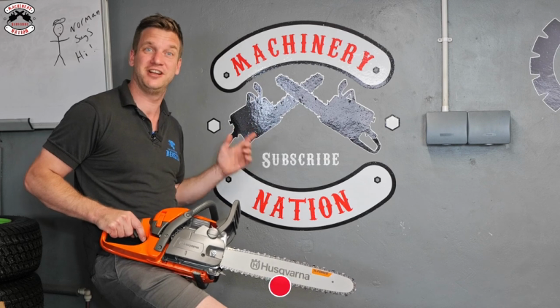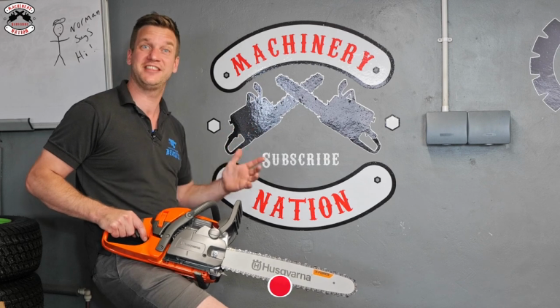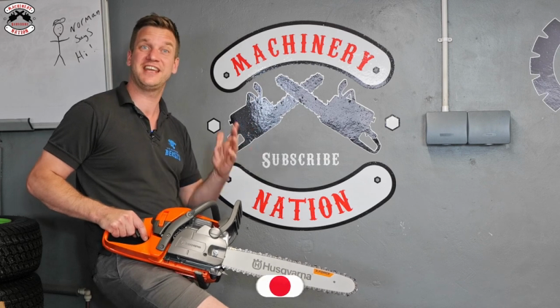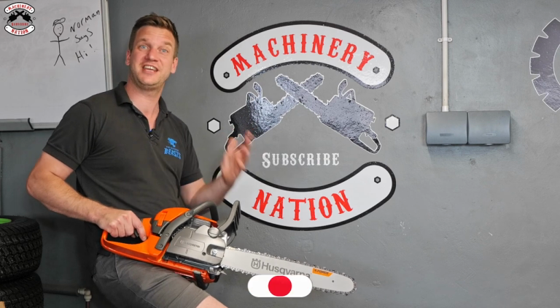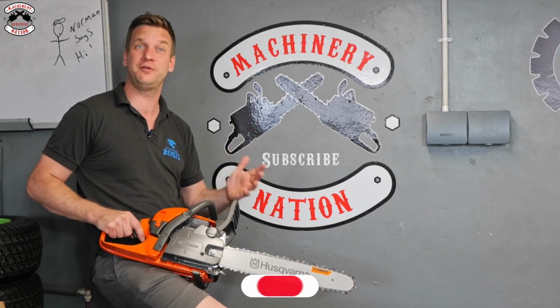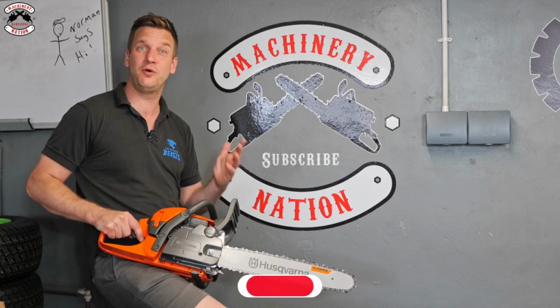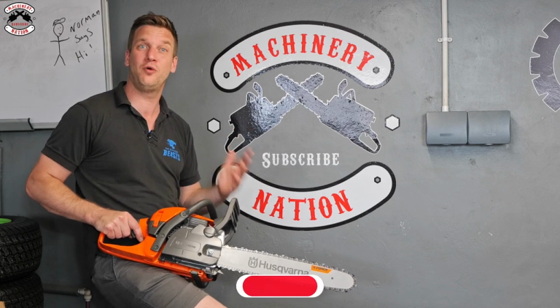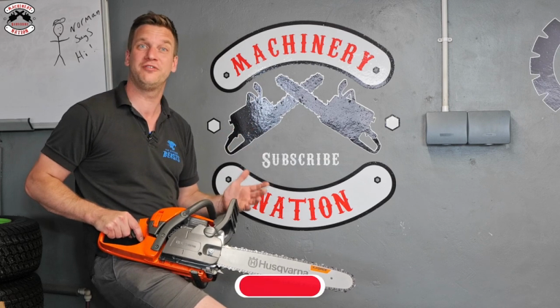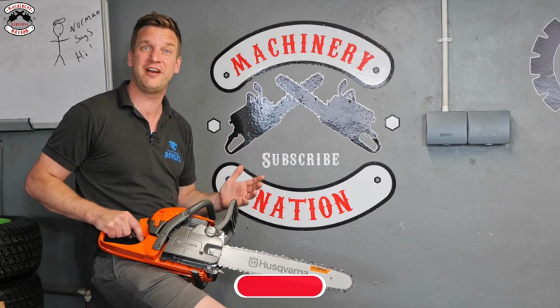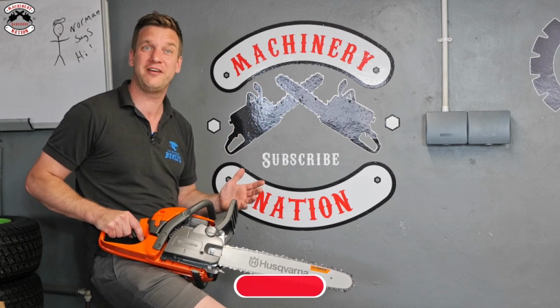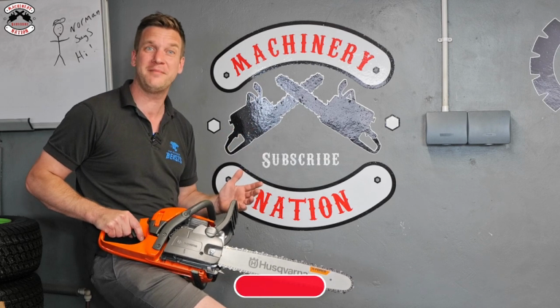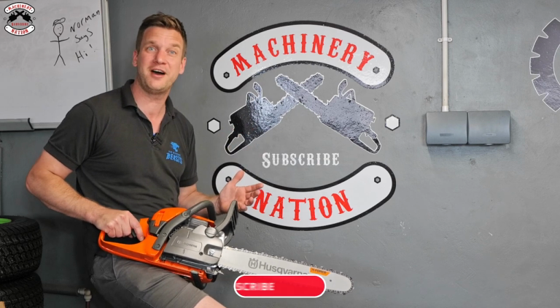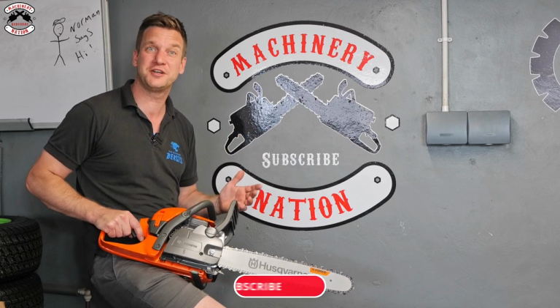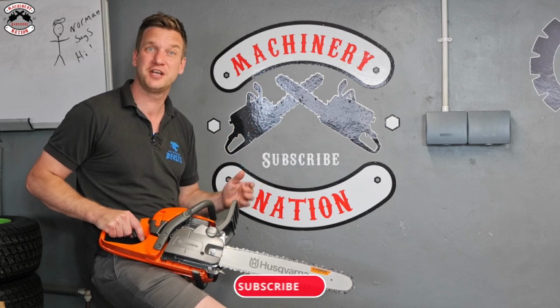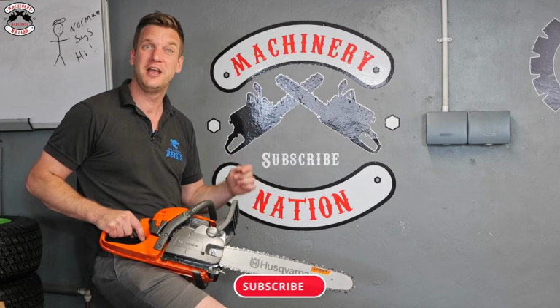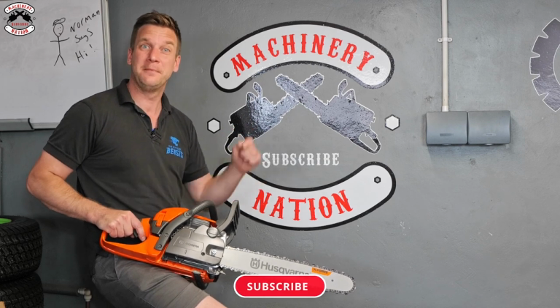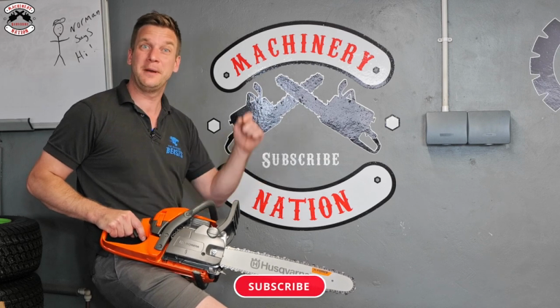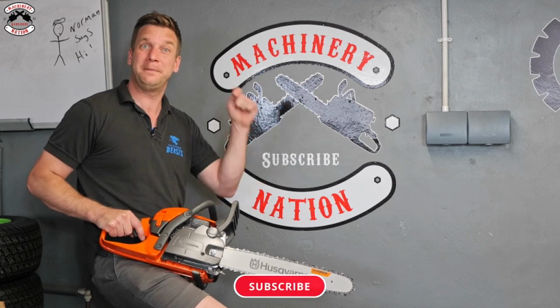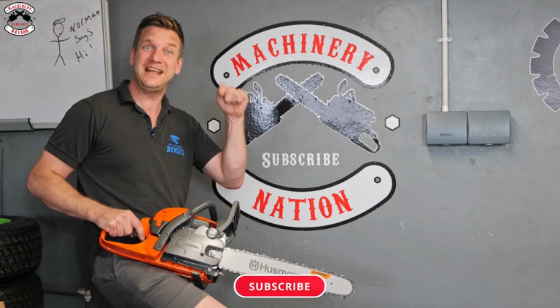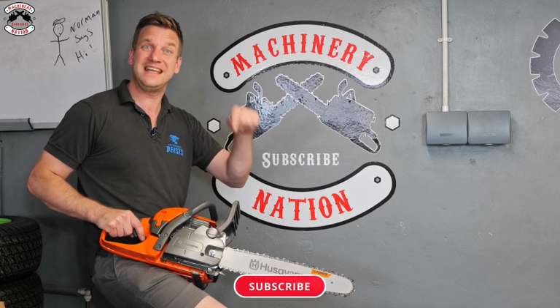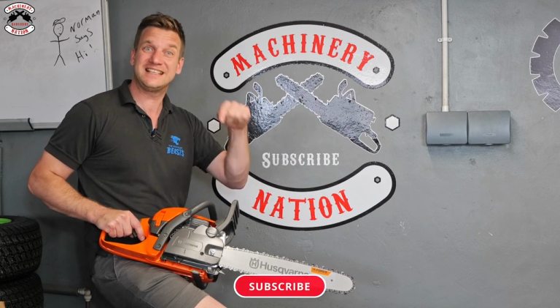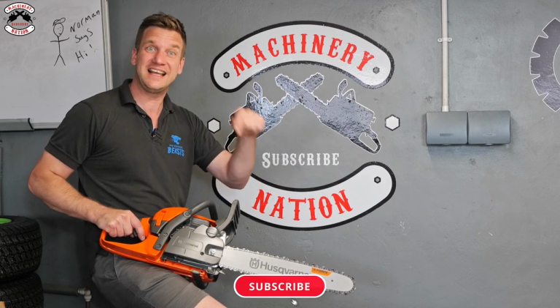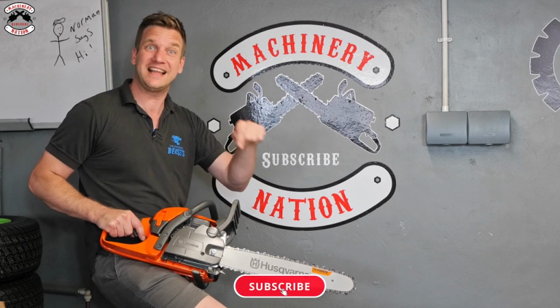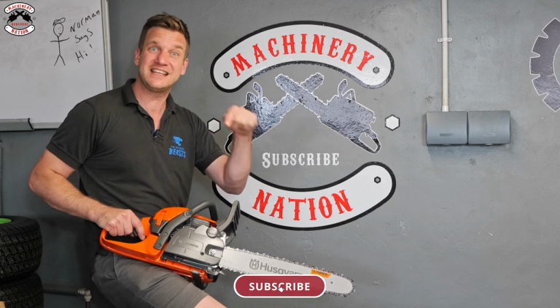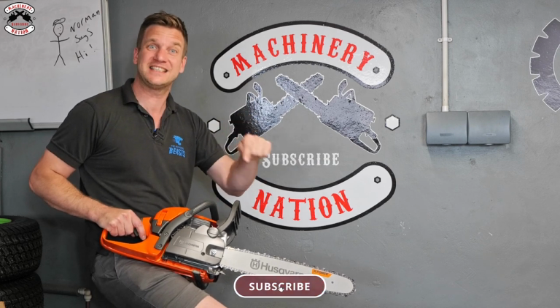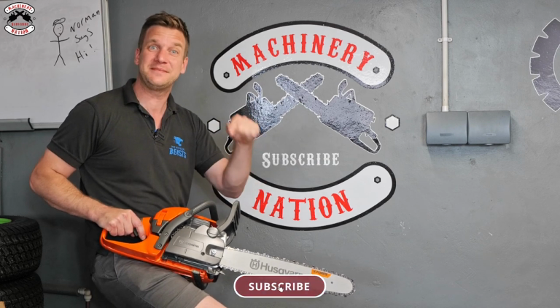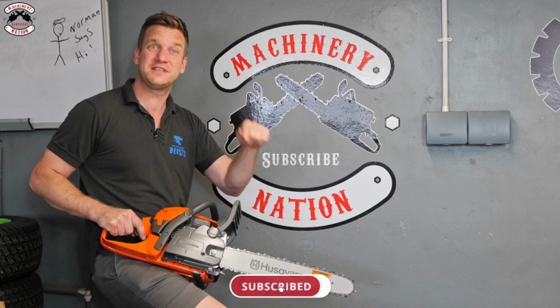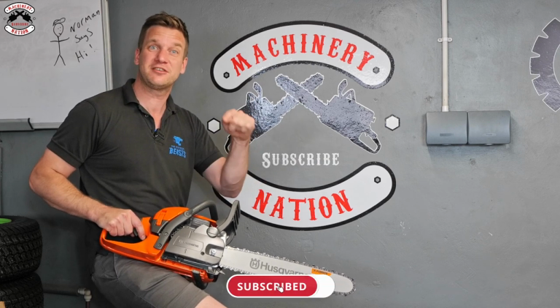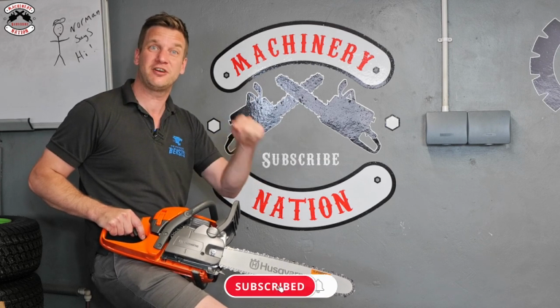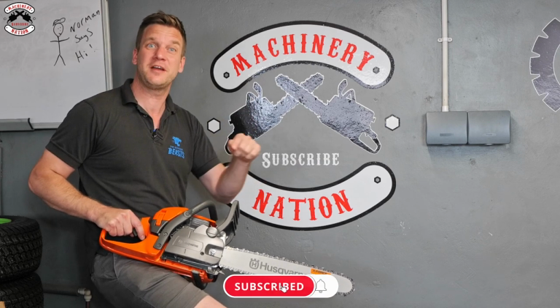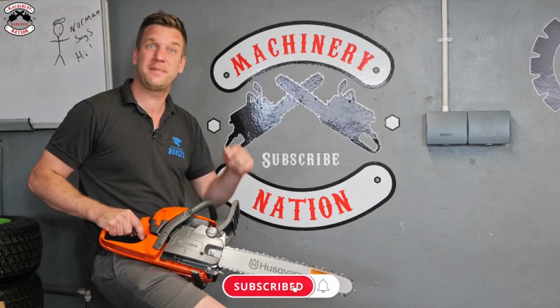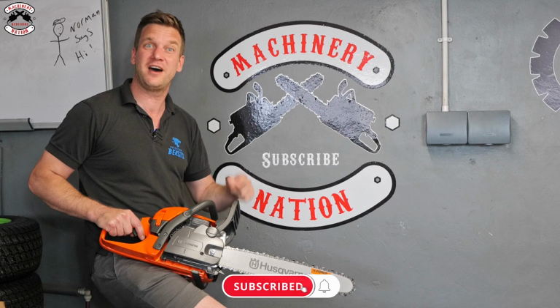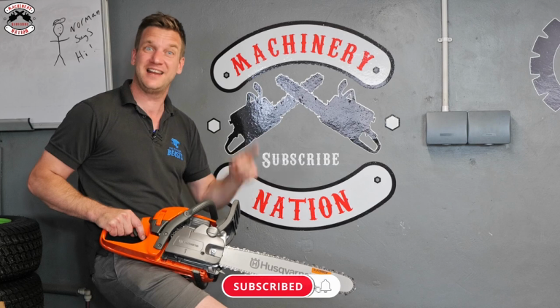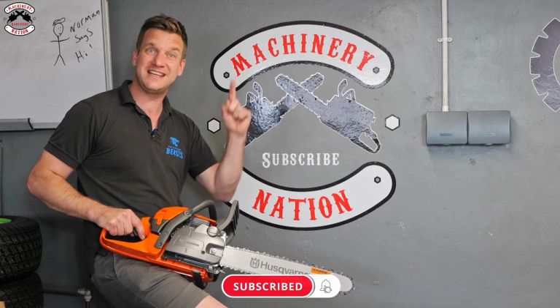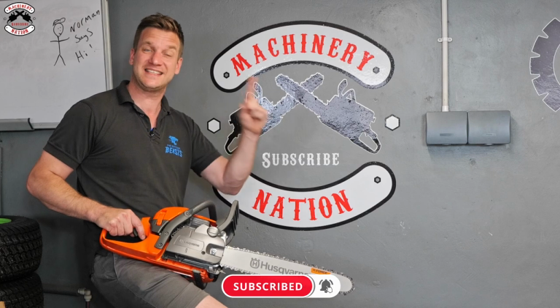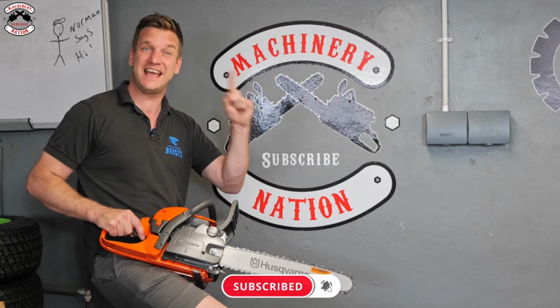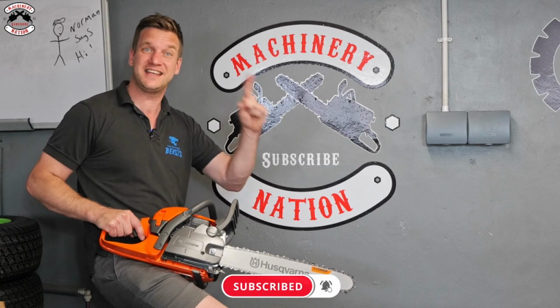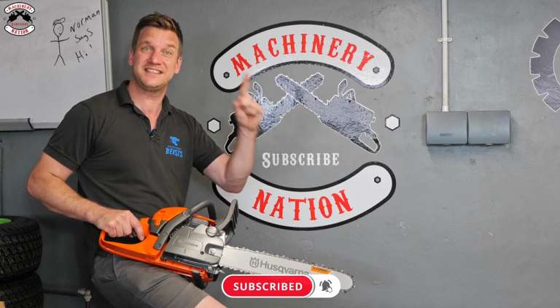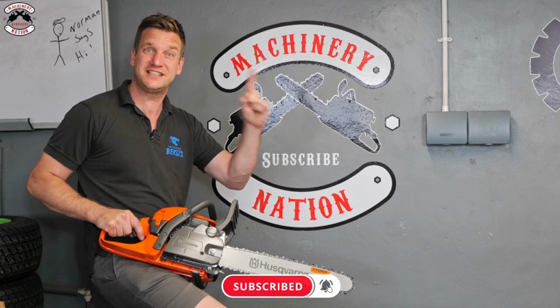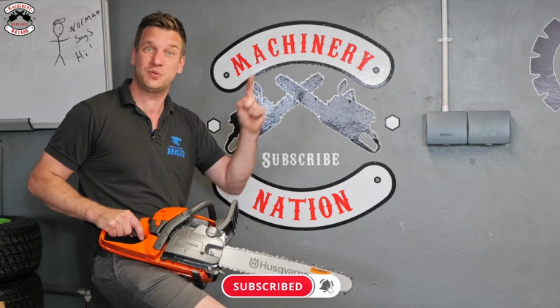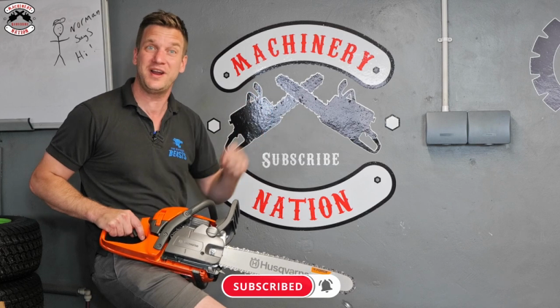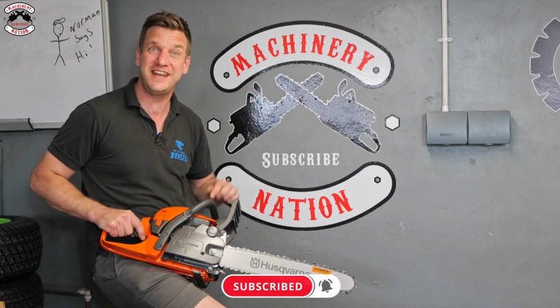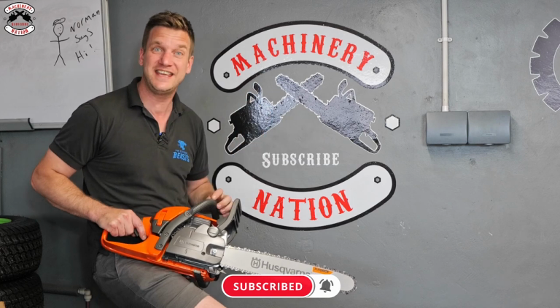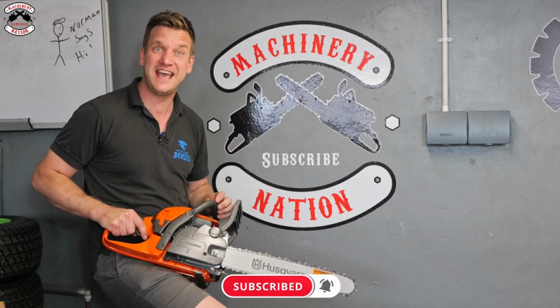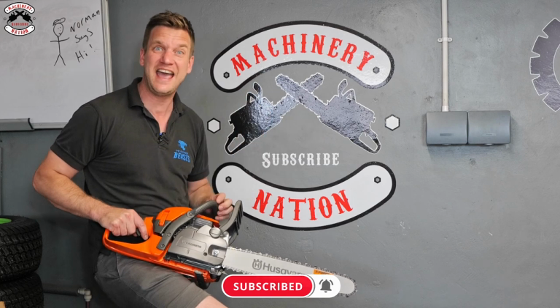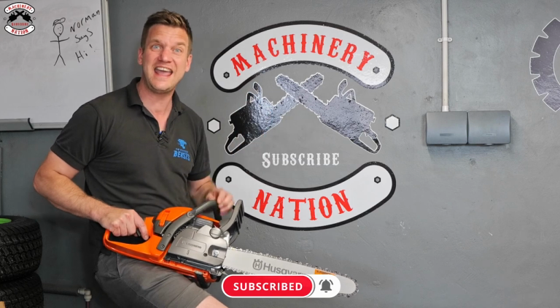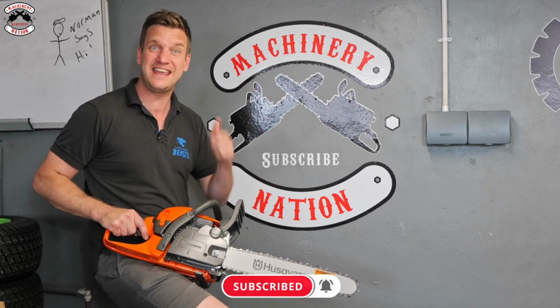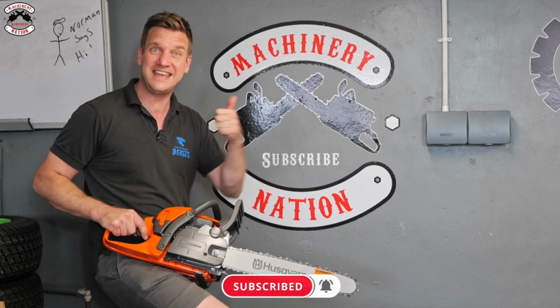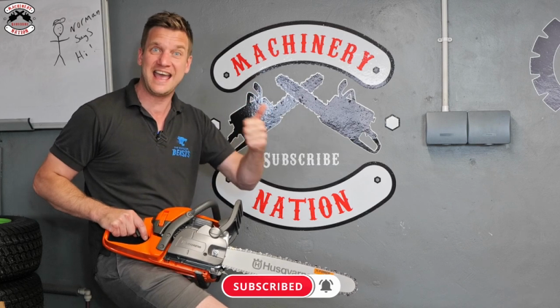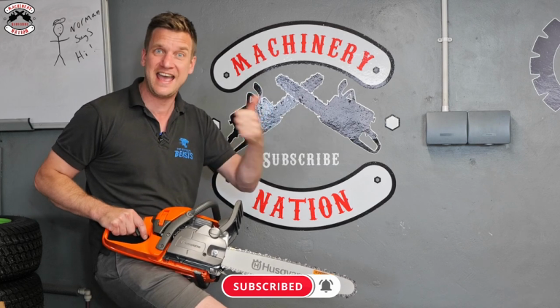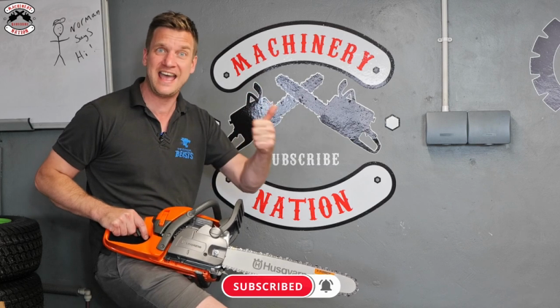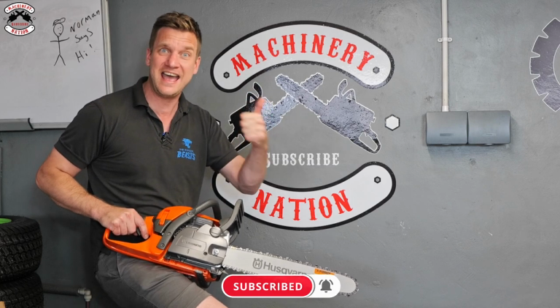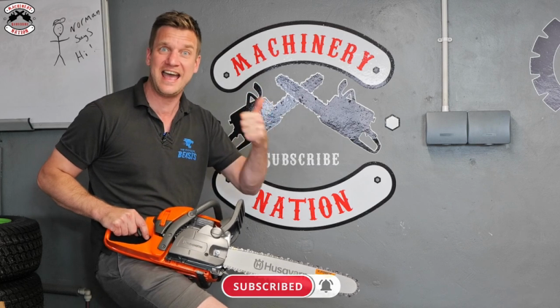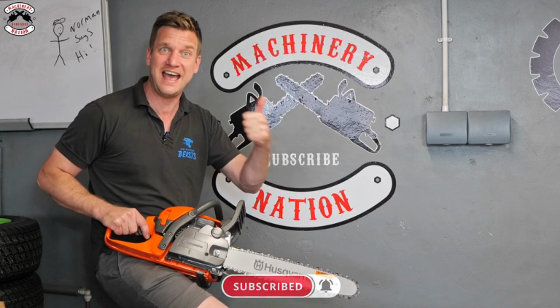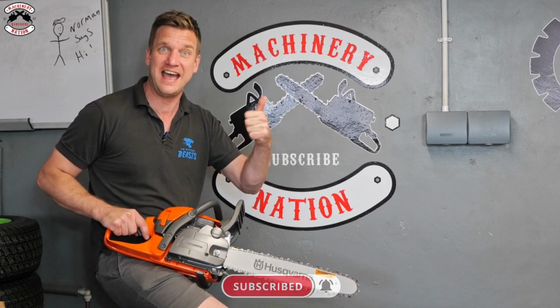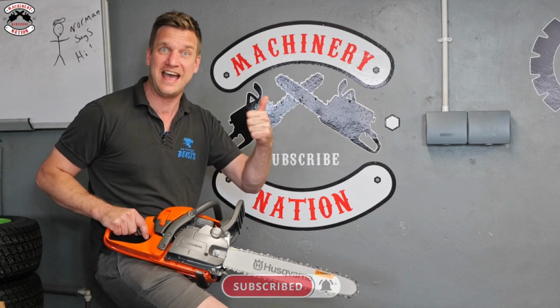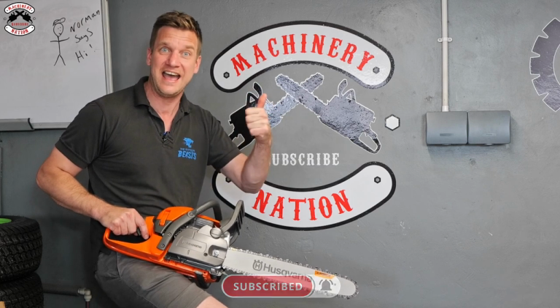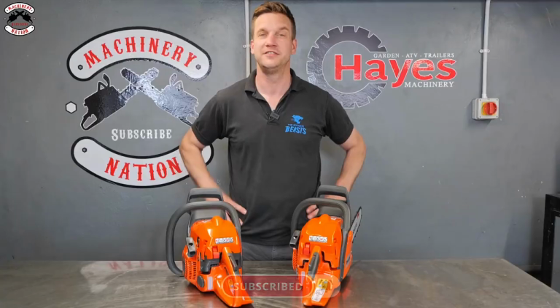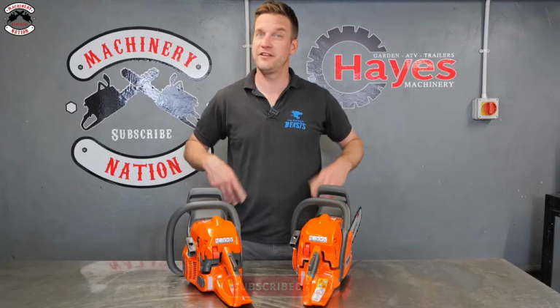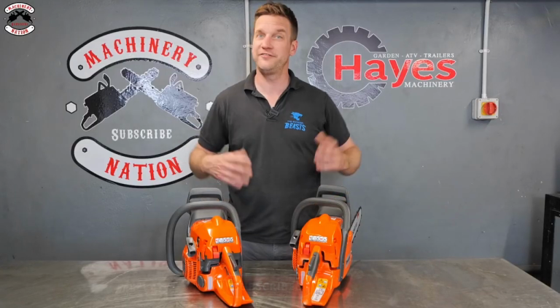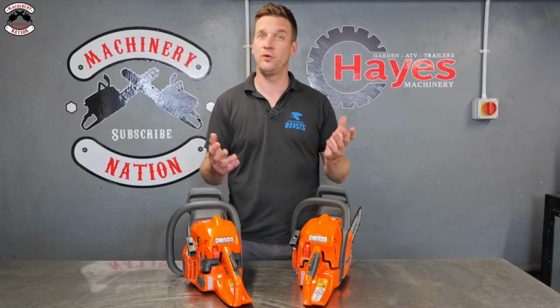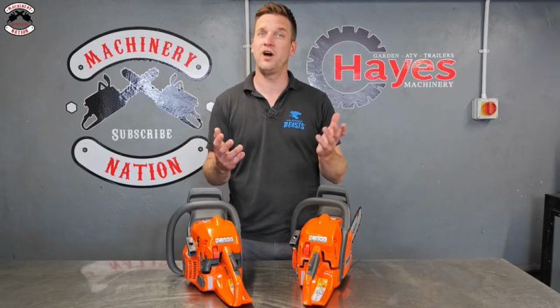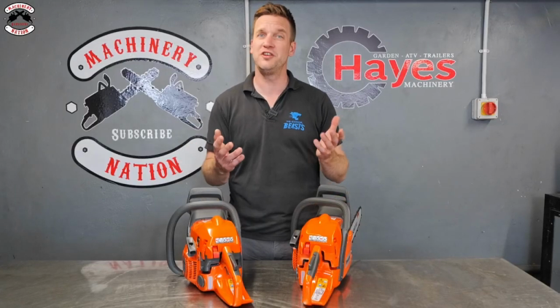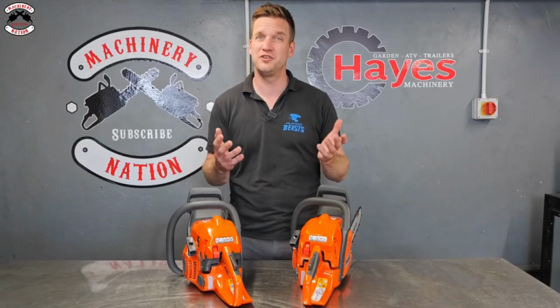We've recently hit 15,000 subscribers here on Machinery Nation — thank you all very much. Please click that subscribe button and let's get to 20k!